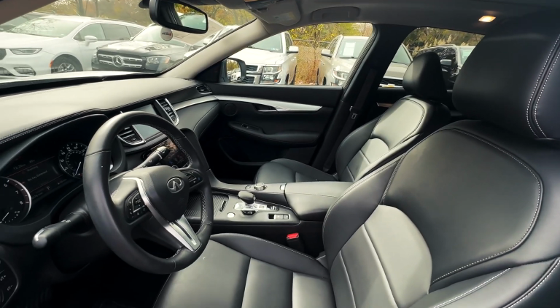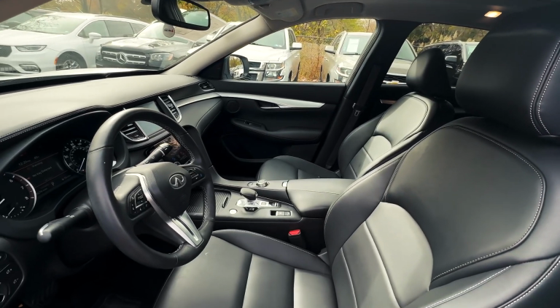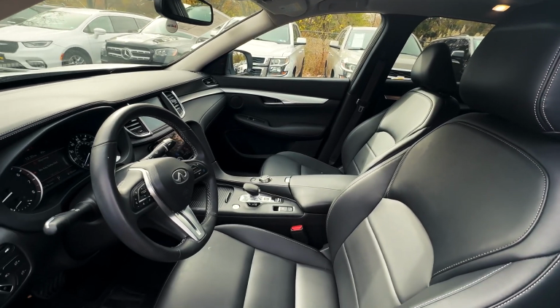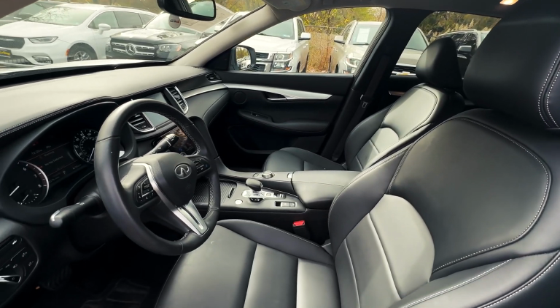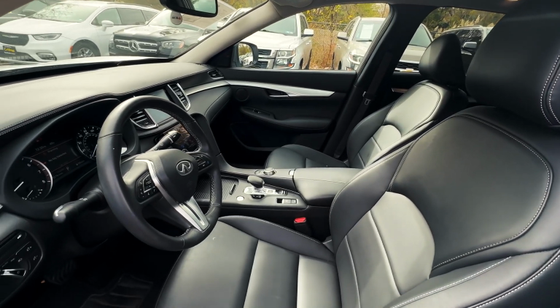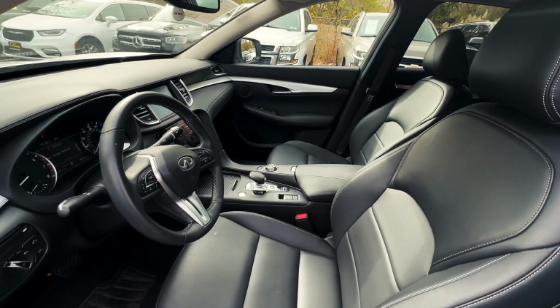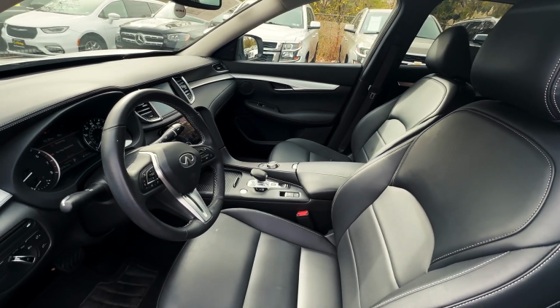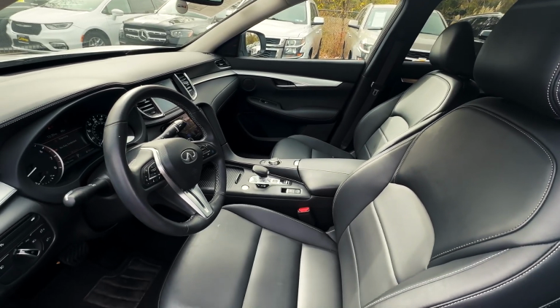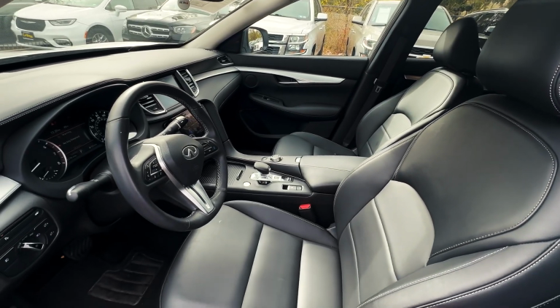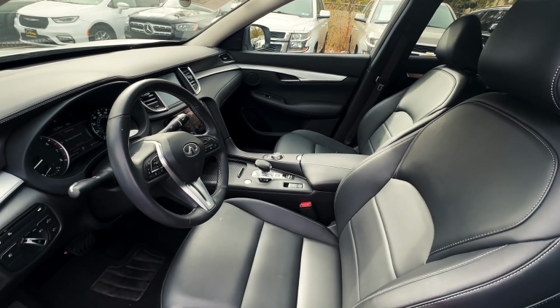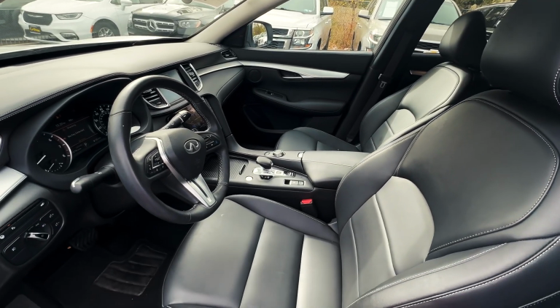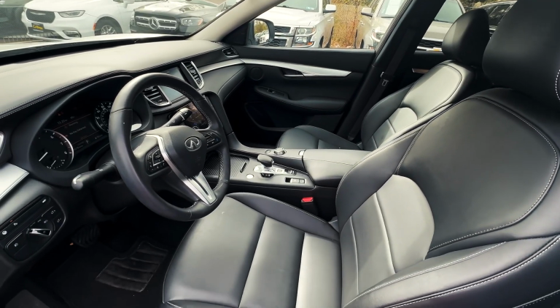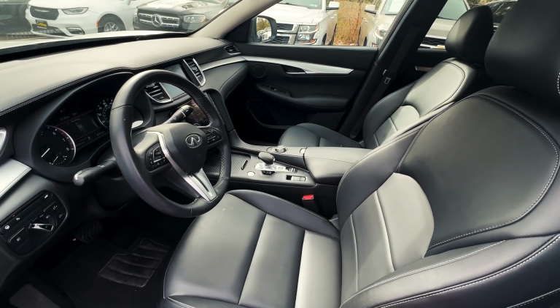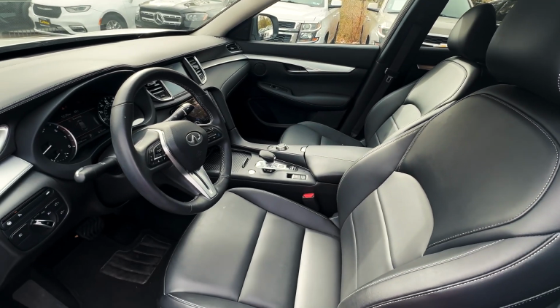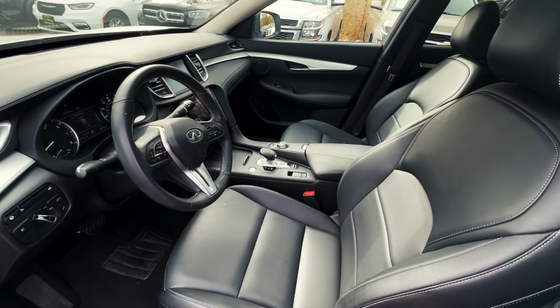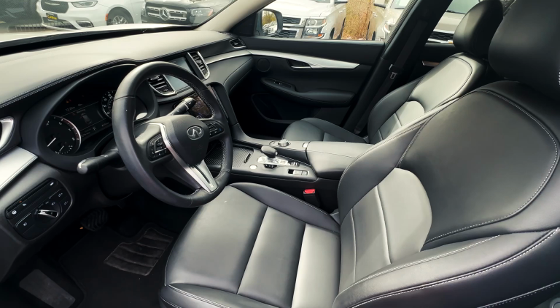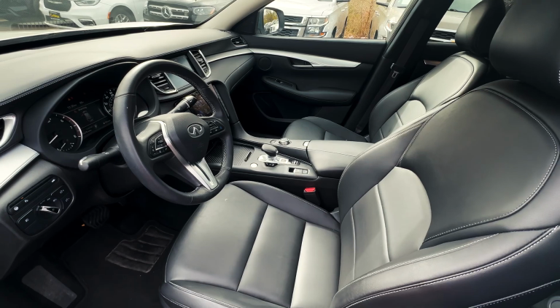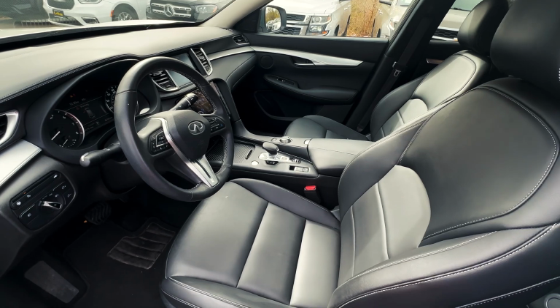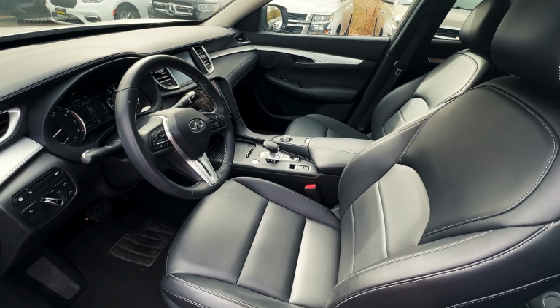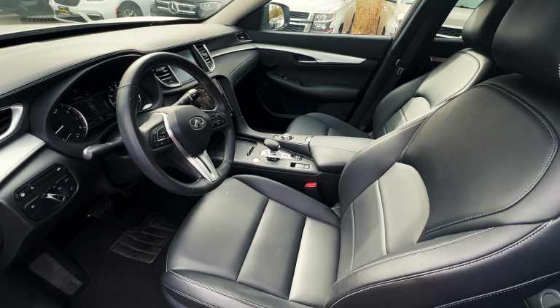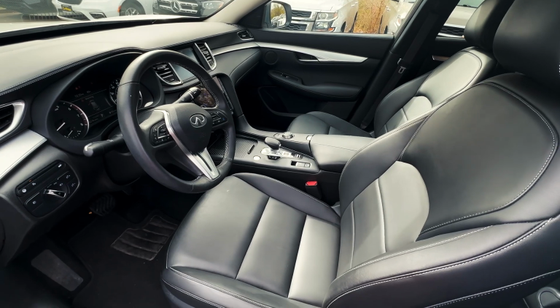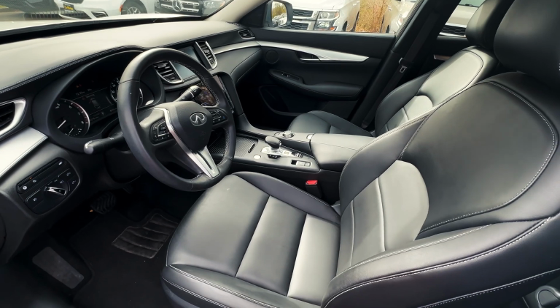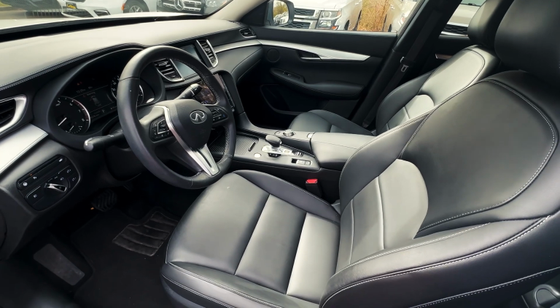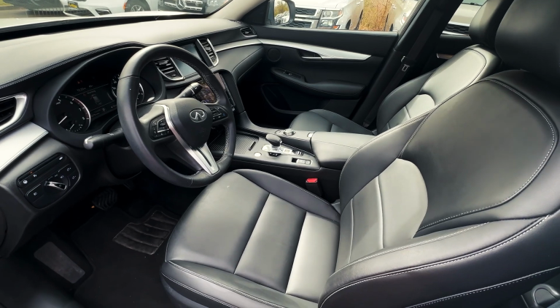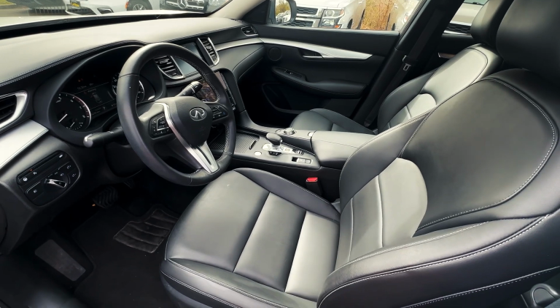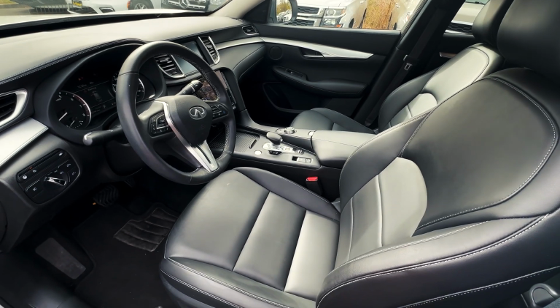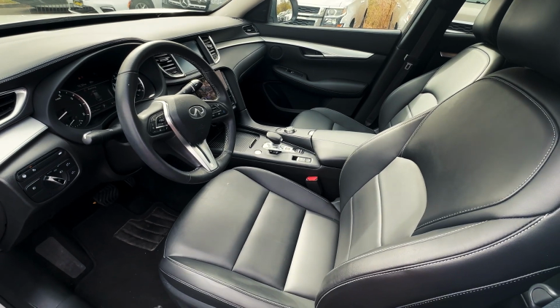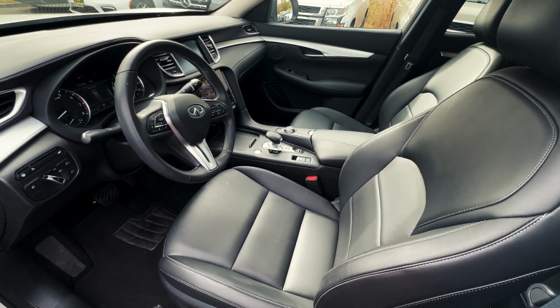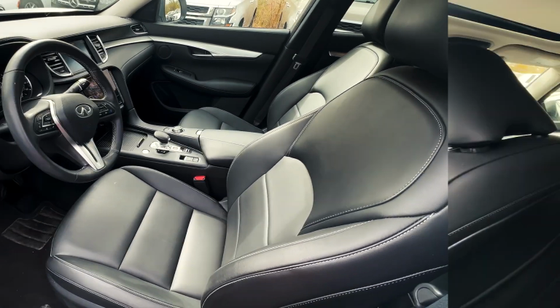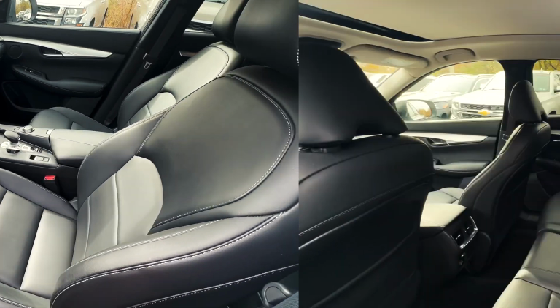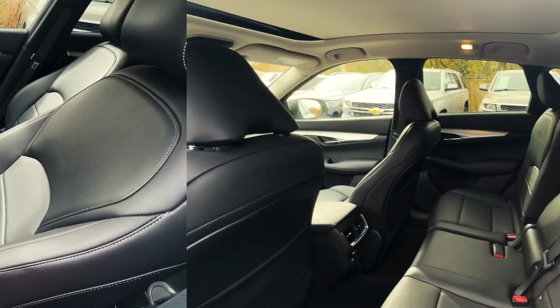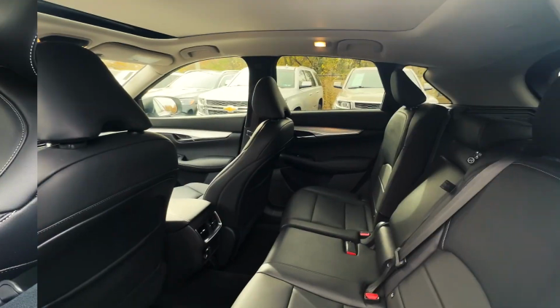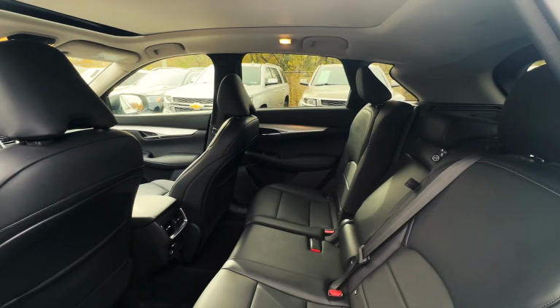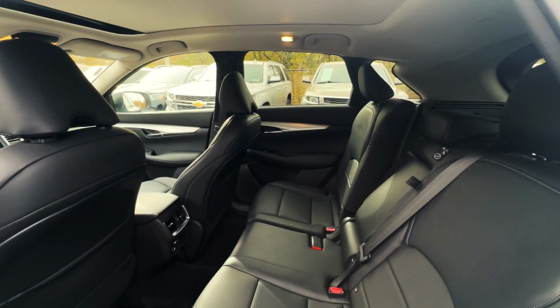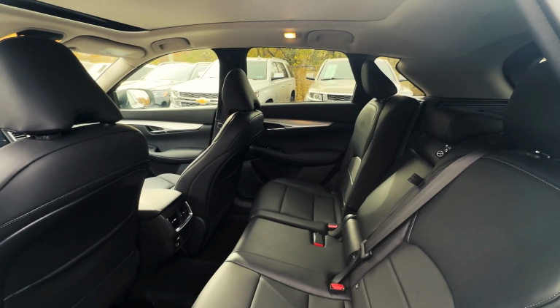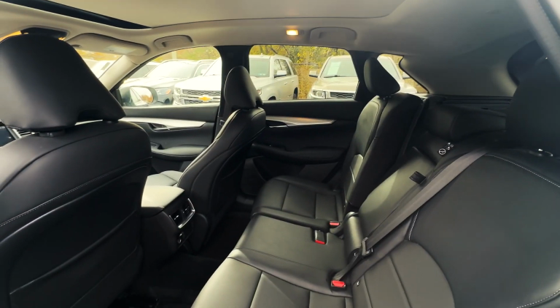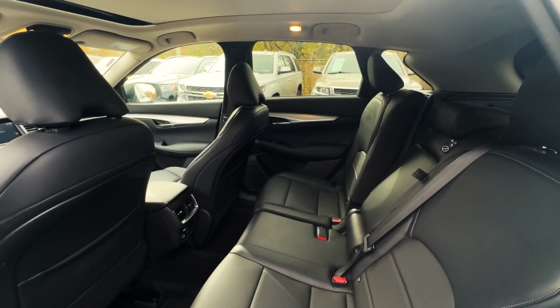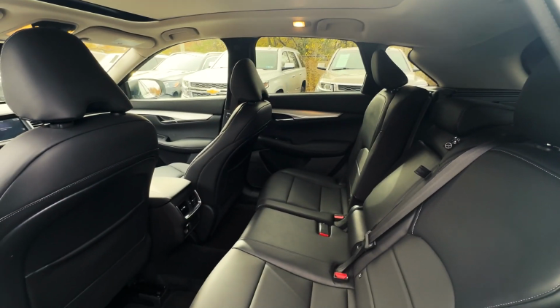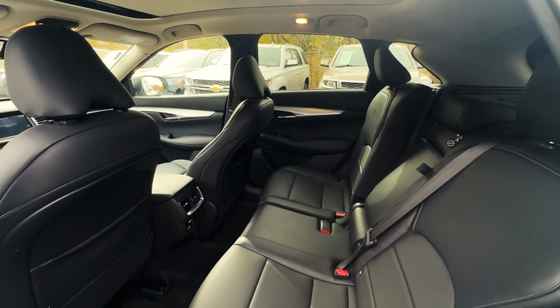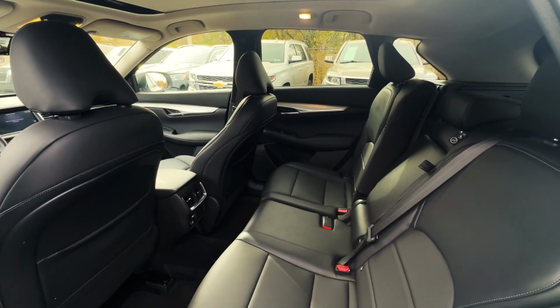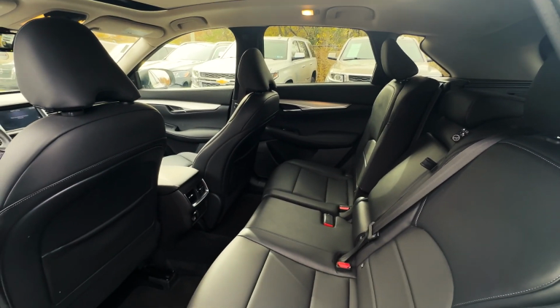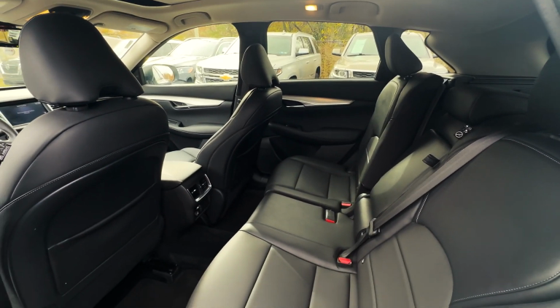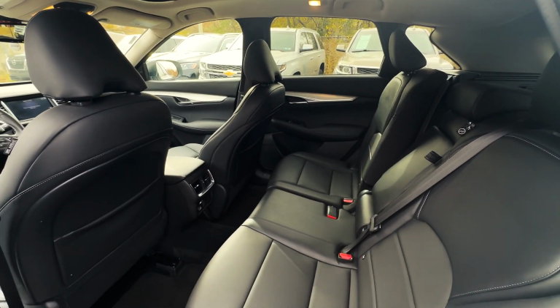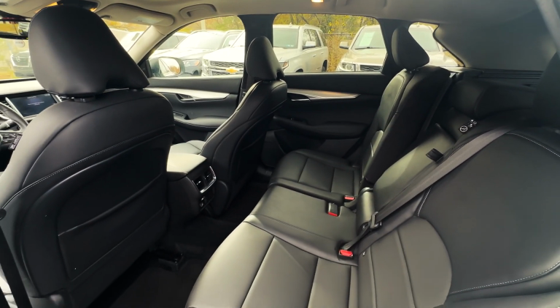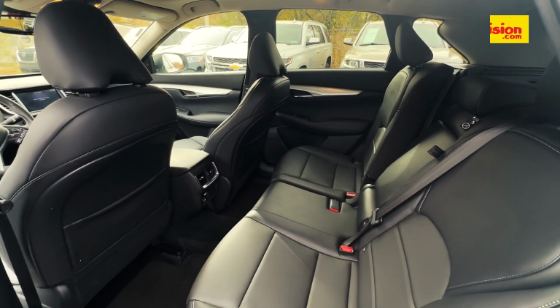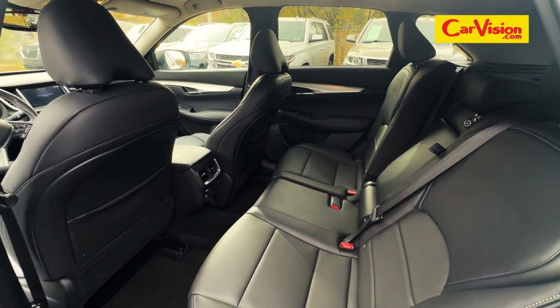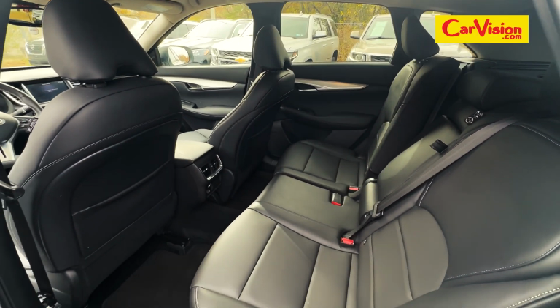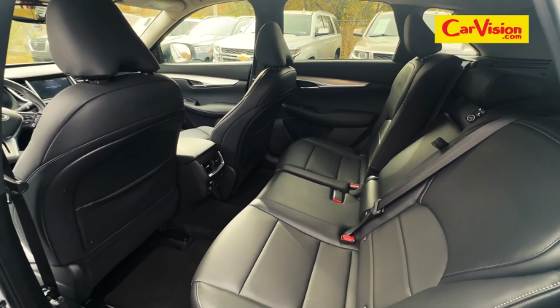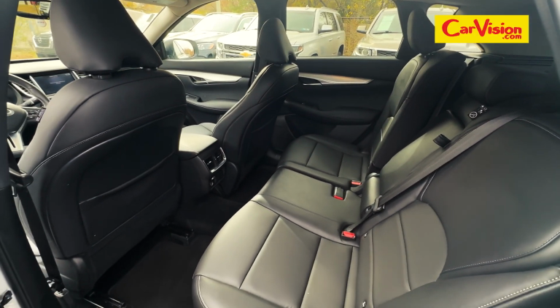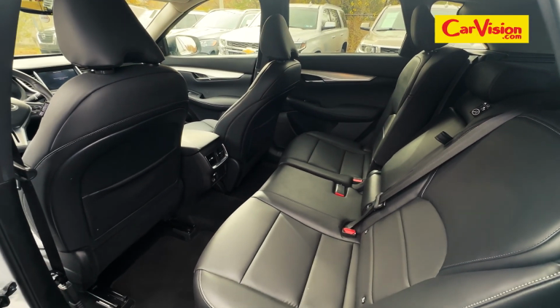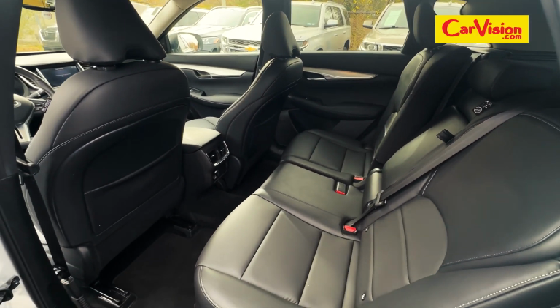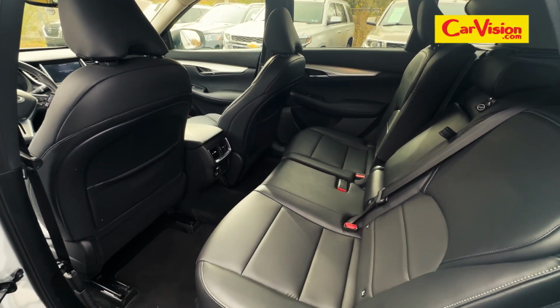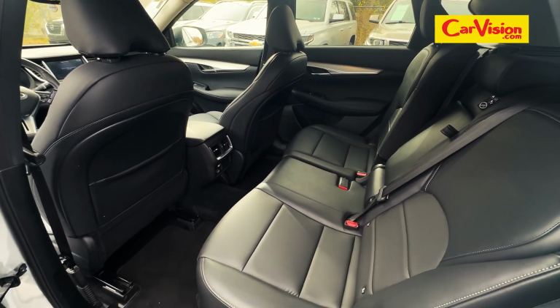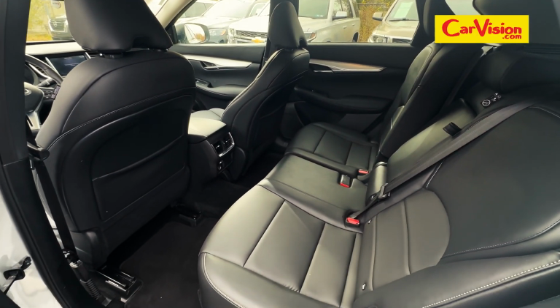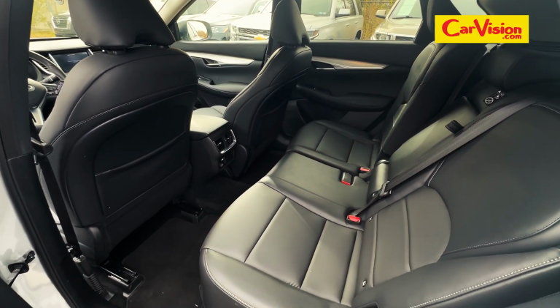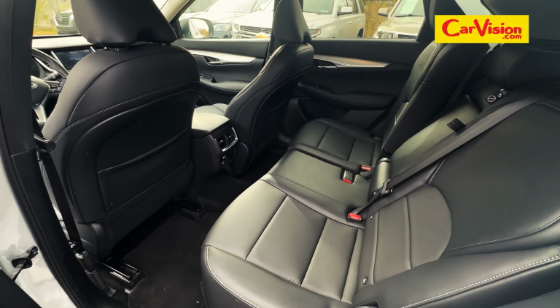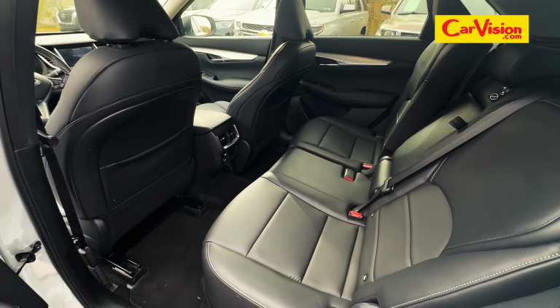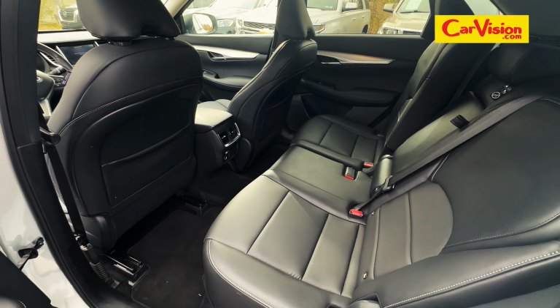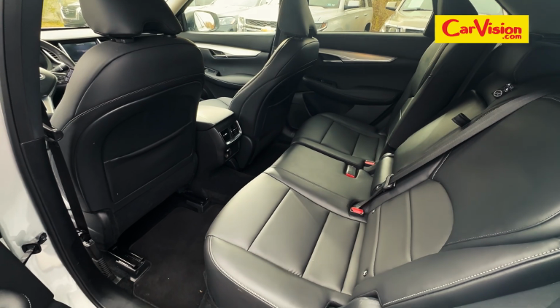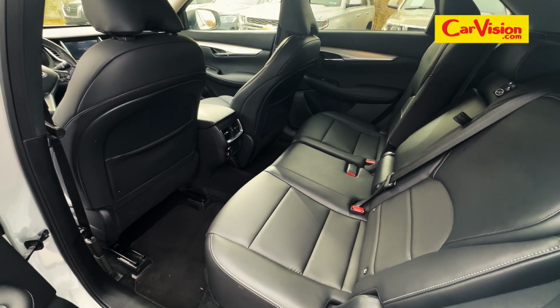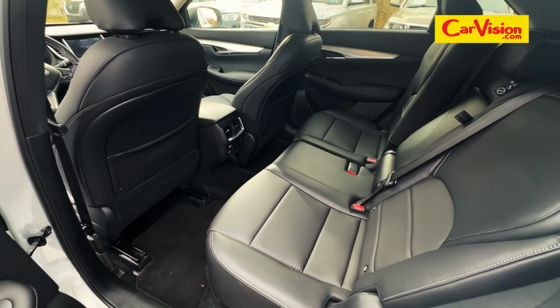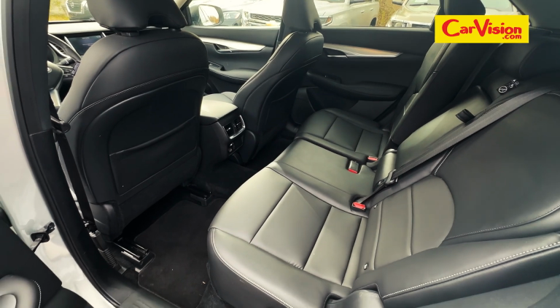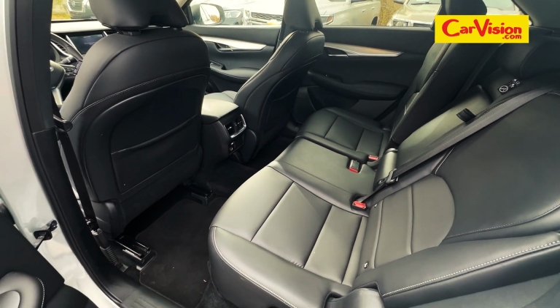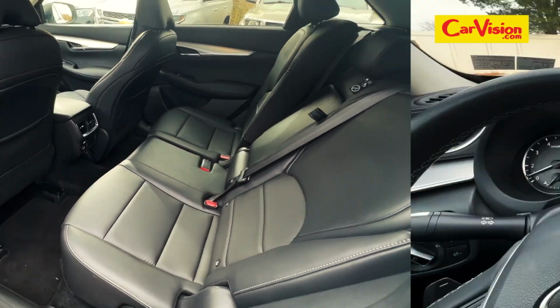Book your appointment today if you are interested in this vehicle or any other vehicle at CarVision Mapleshade and ask for Gianna.